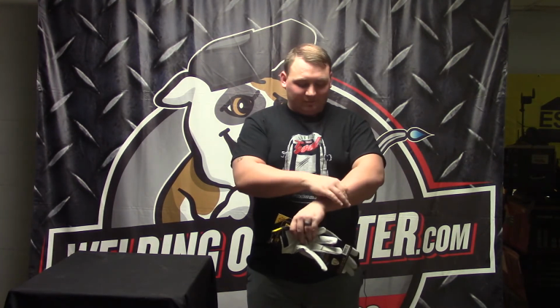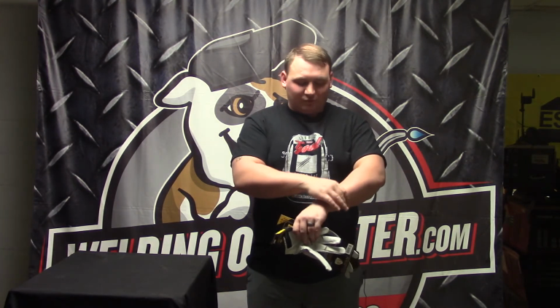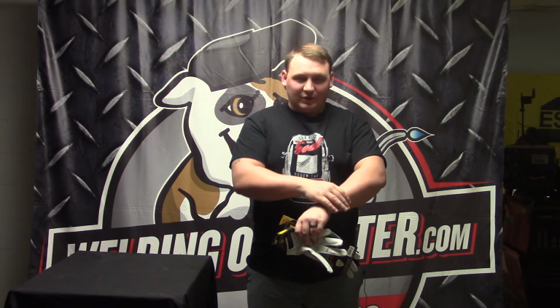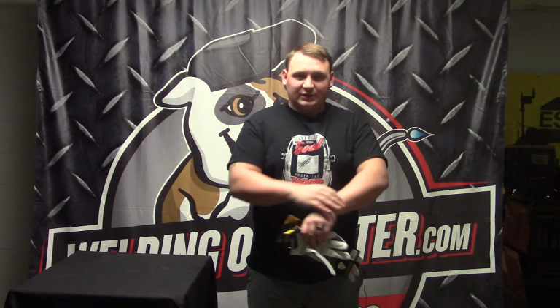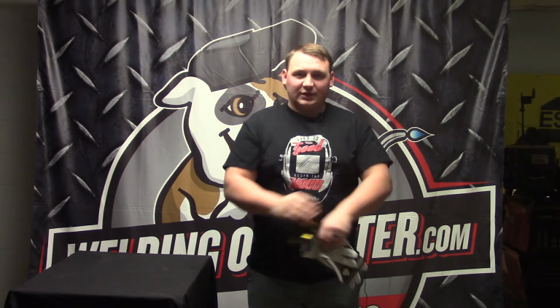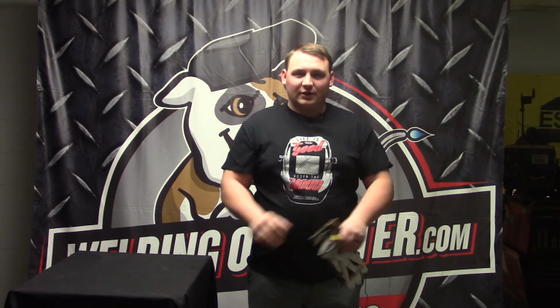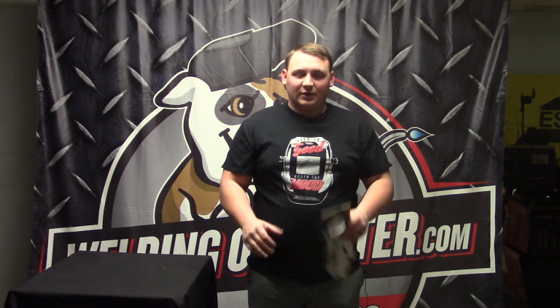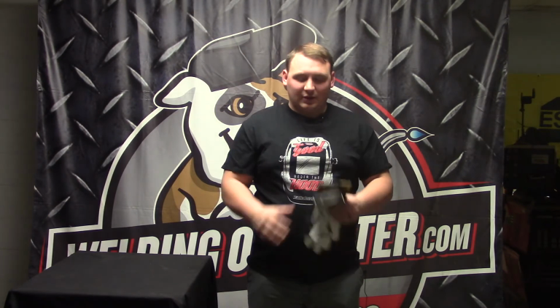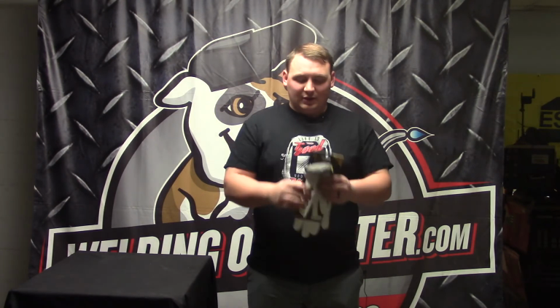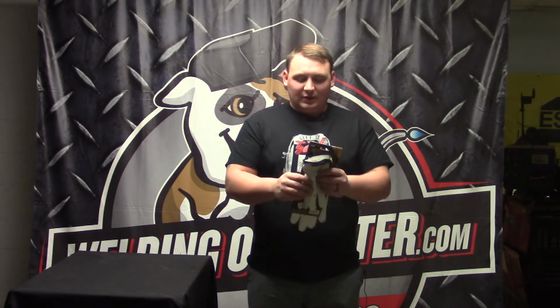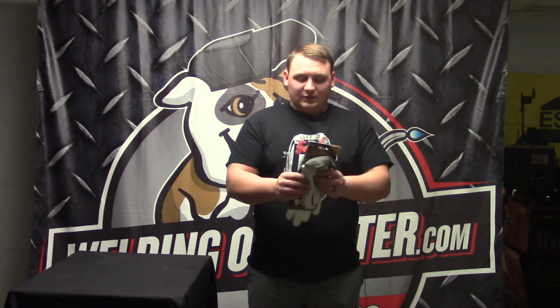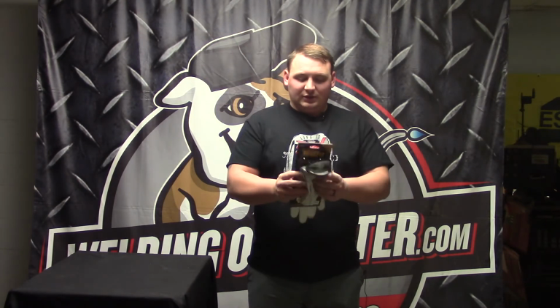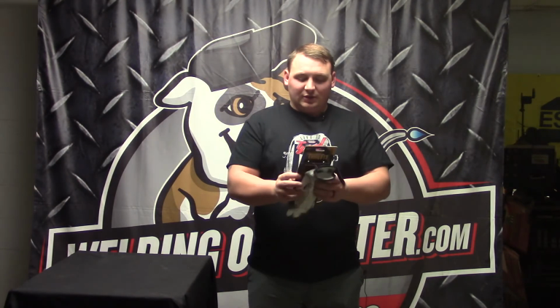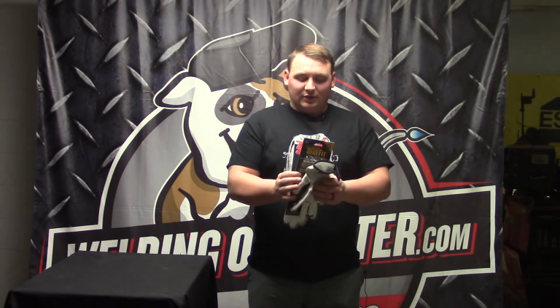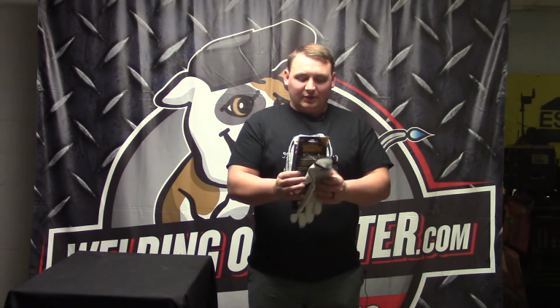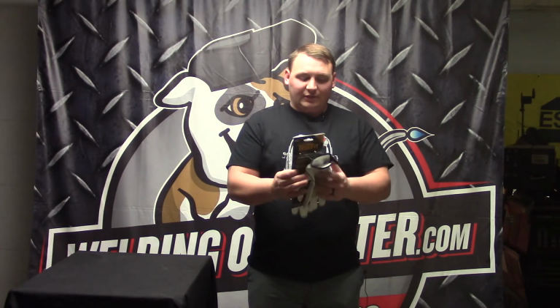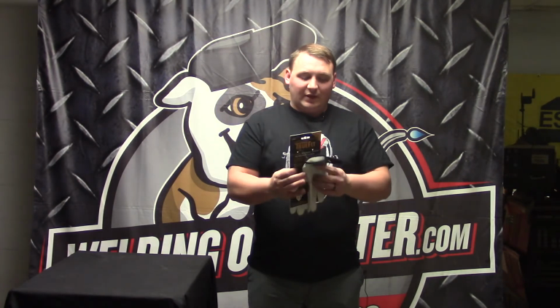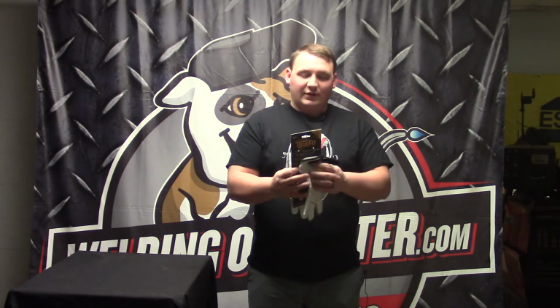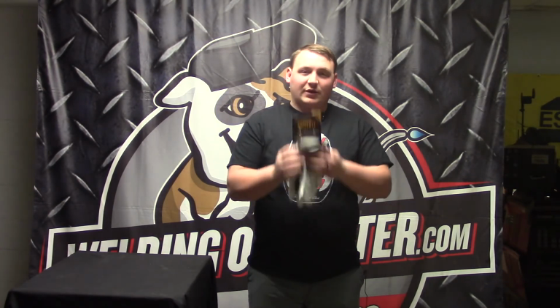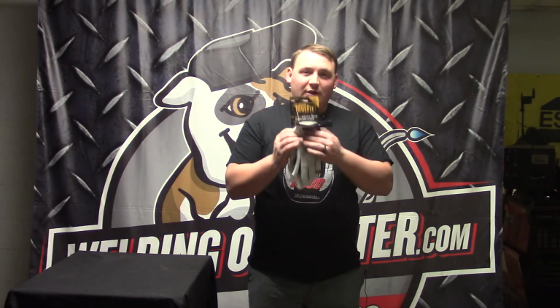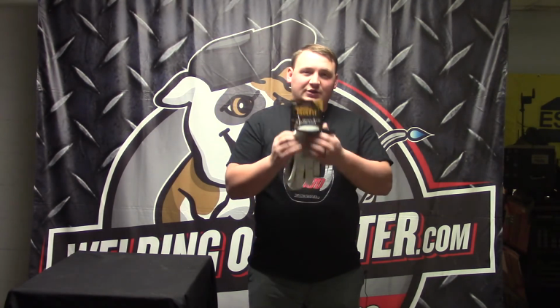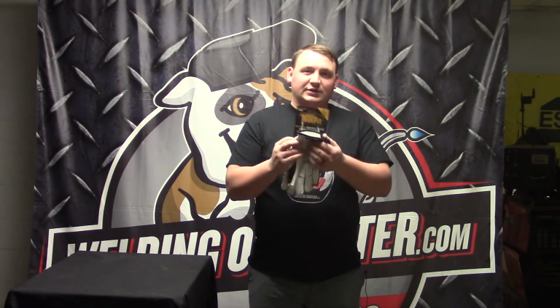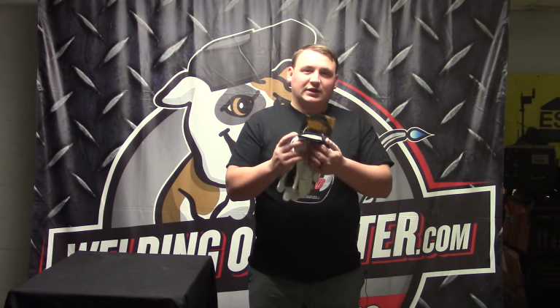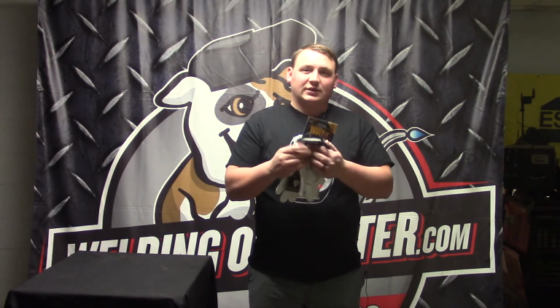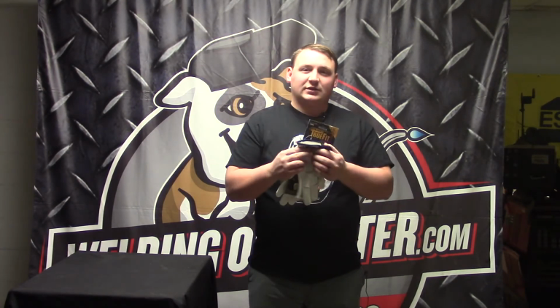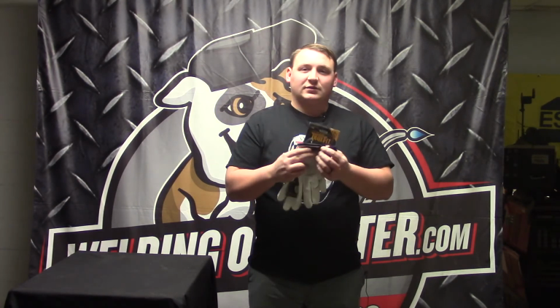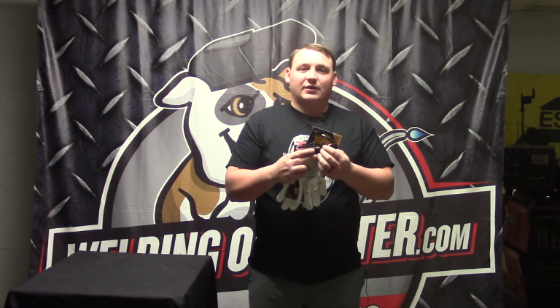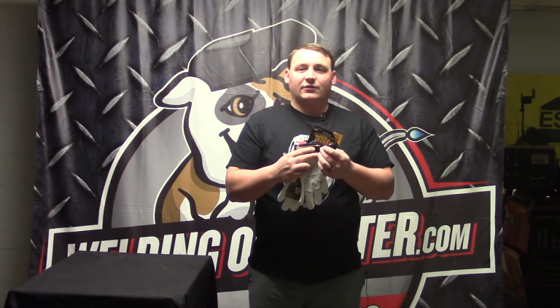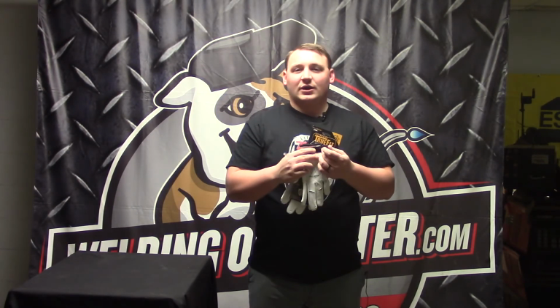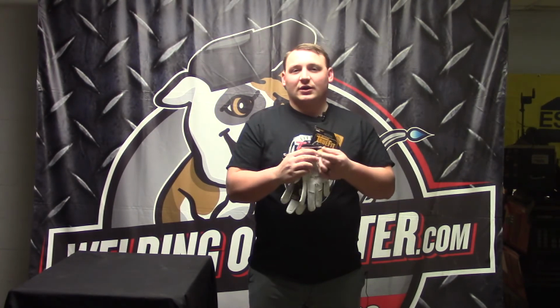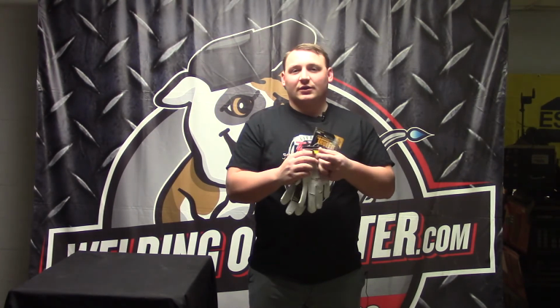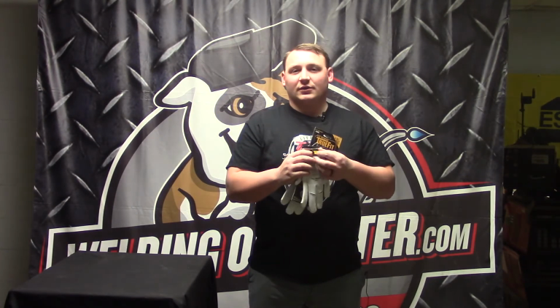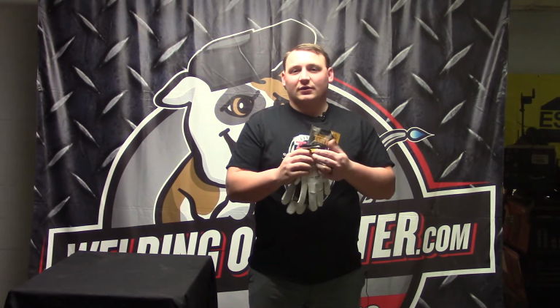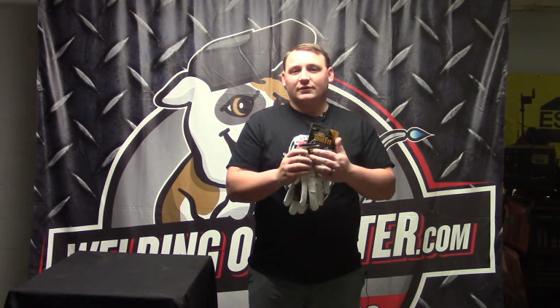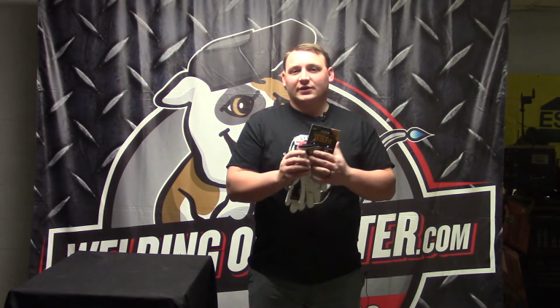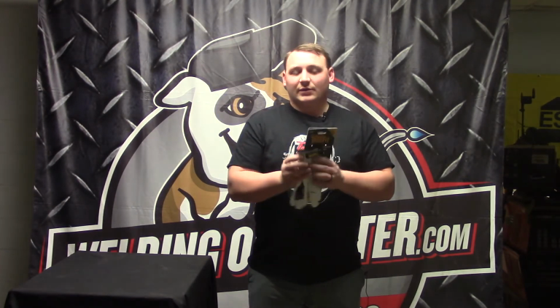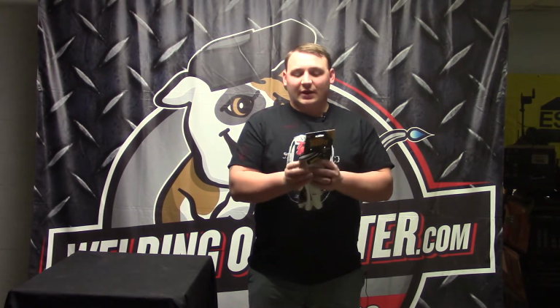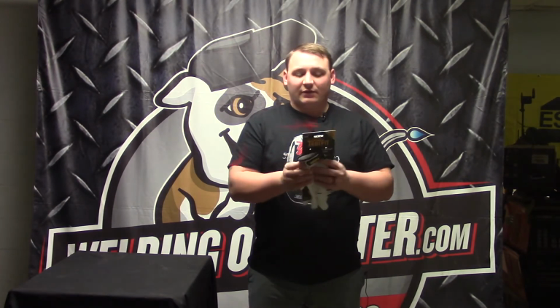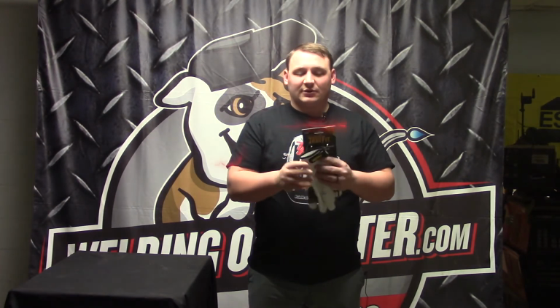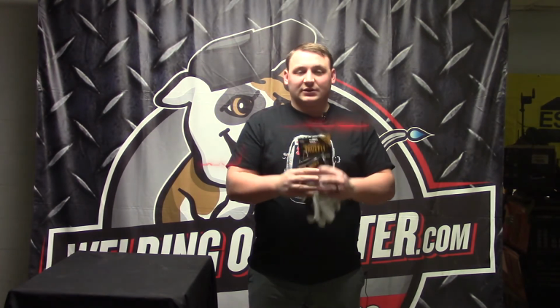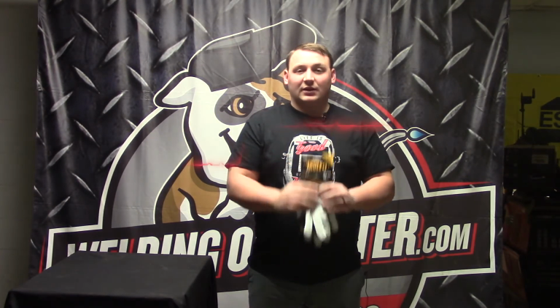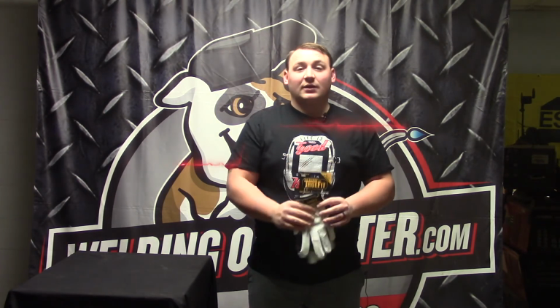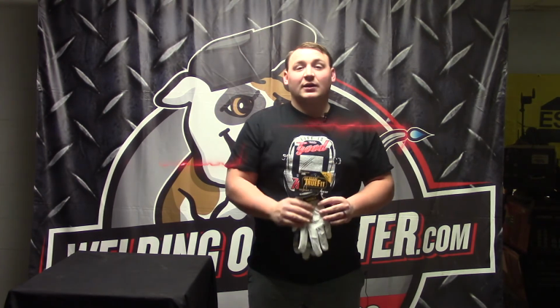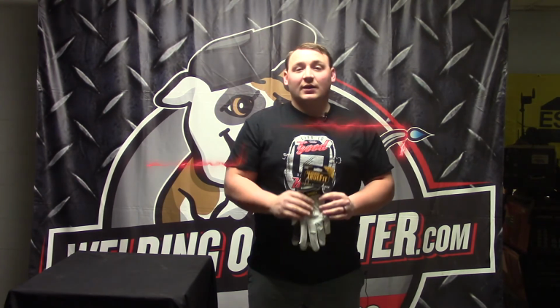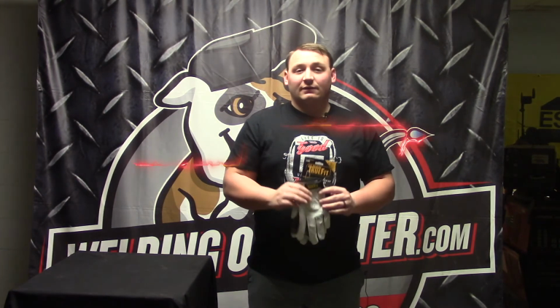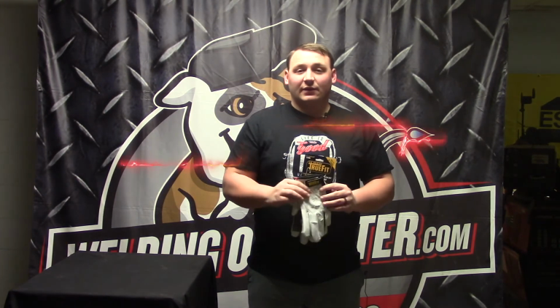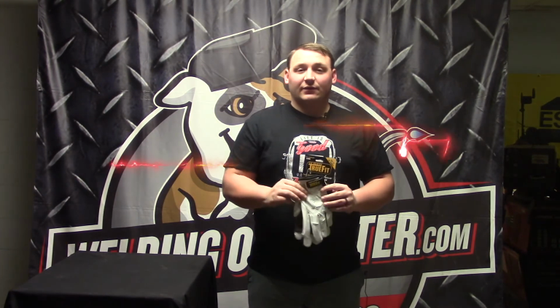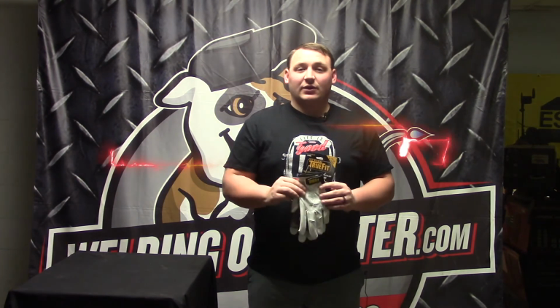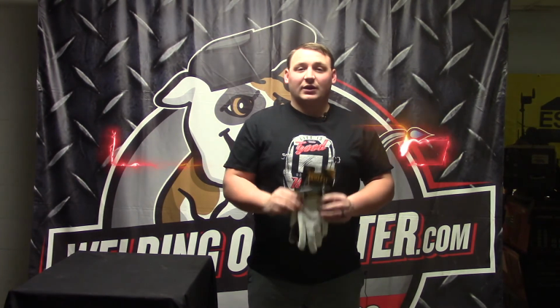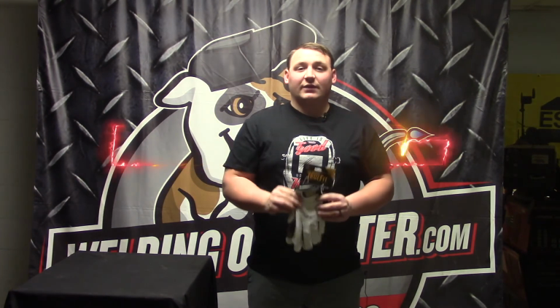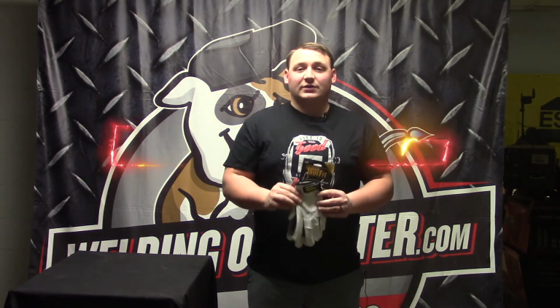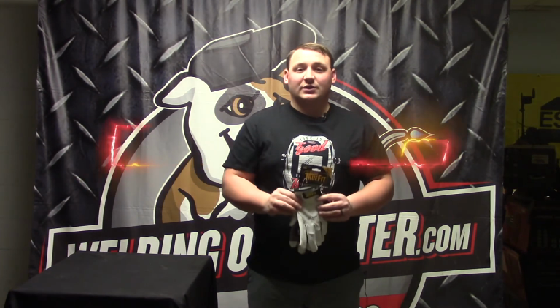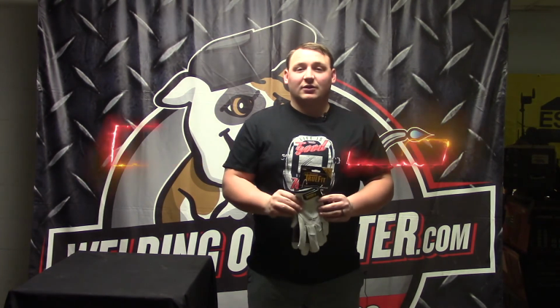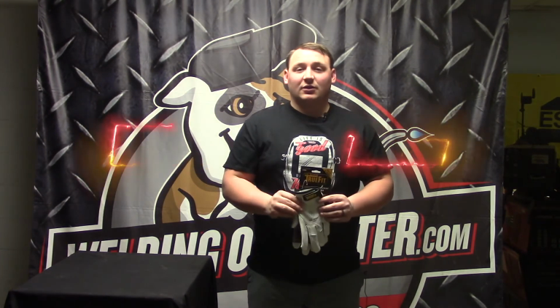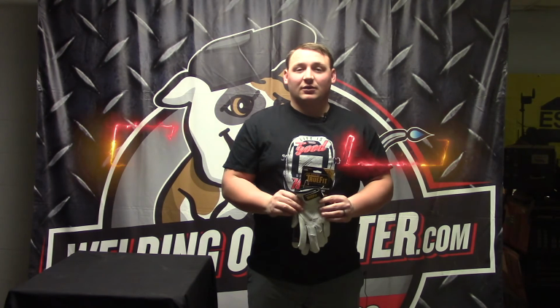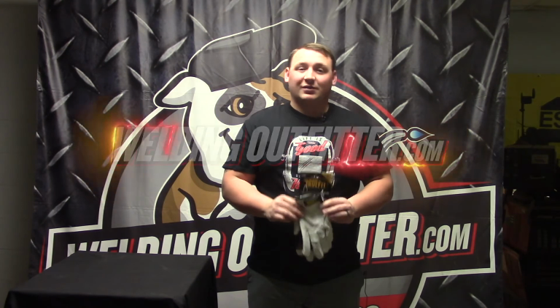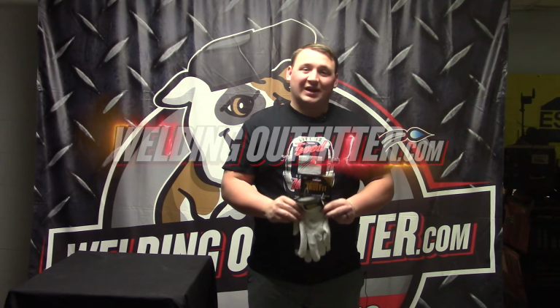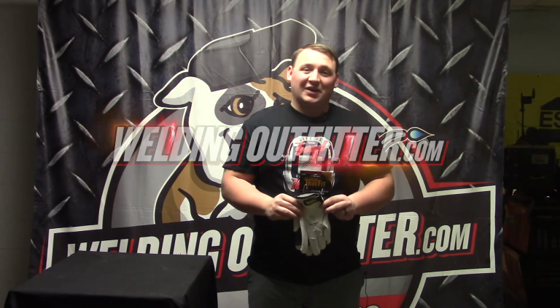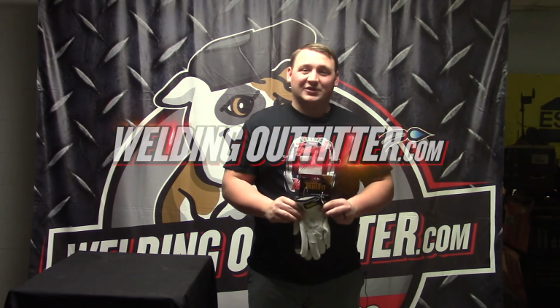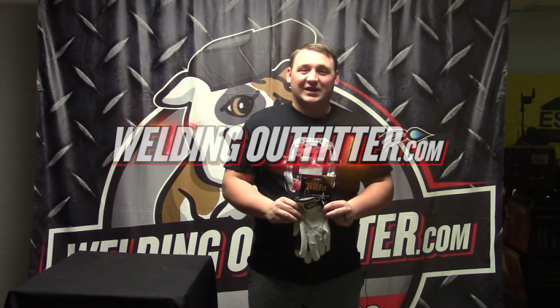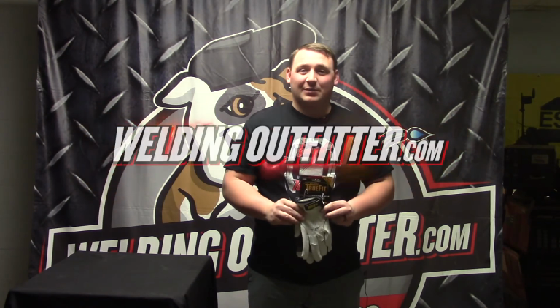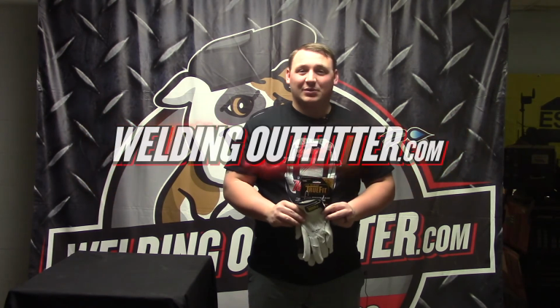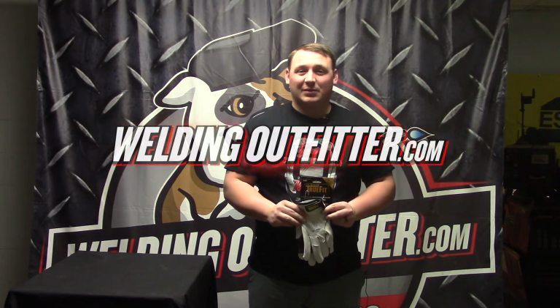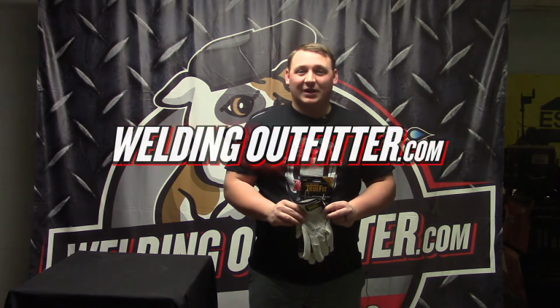If you have any questions on this glove or any other gloves we have on our site, feel free to give us a call. Thank you for stopping by.